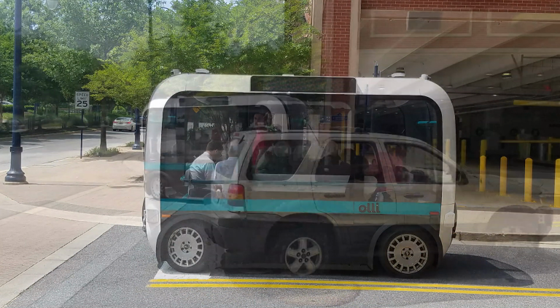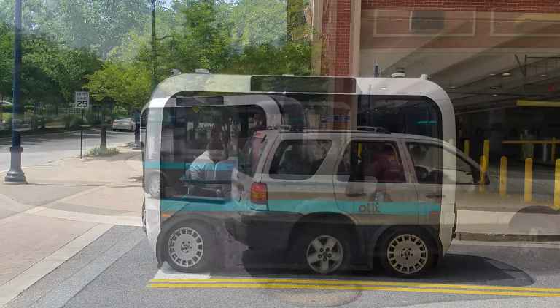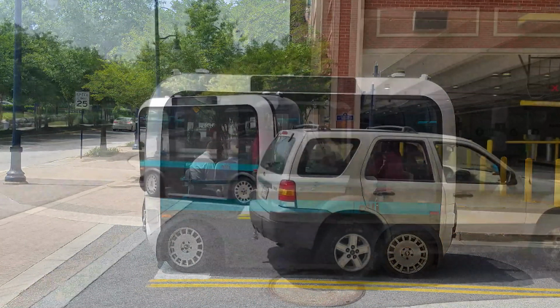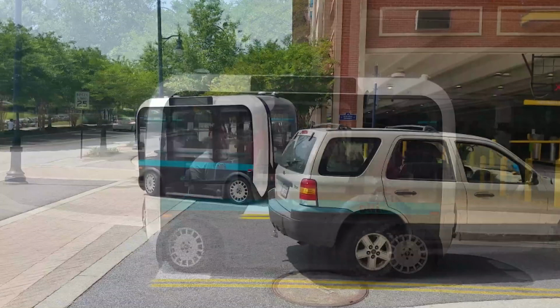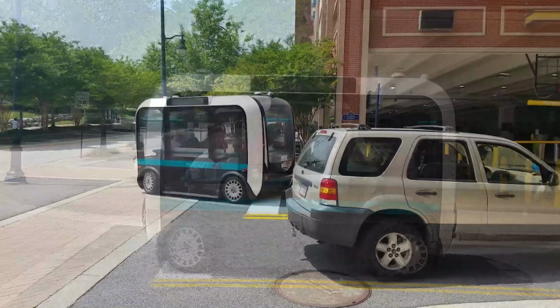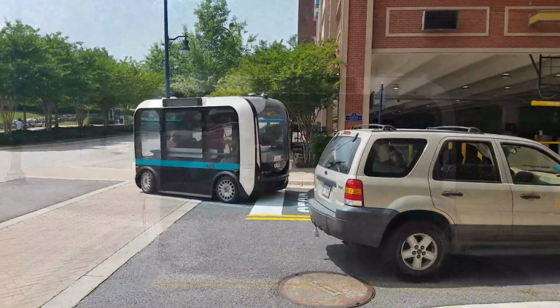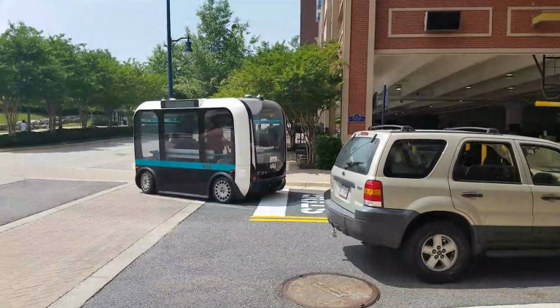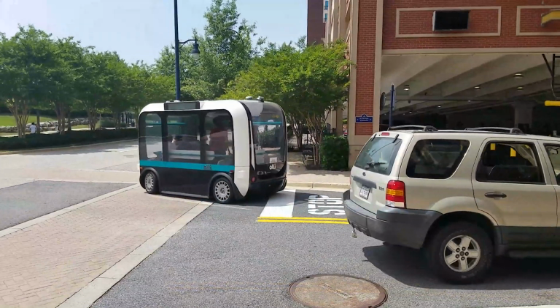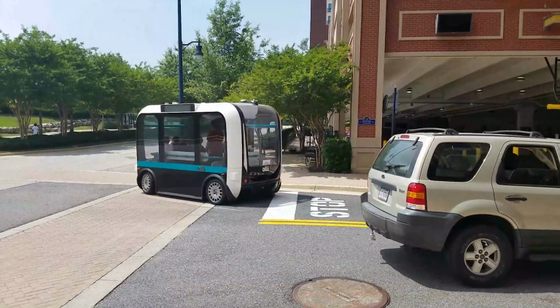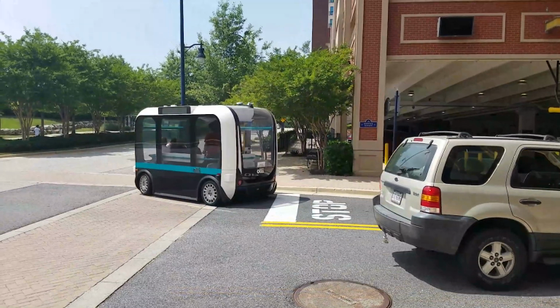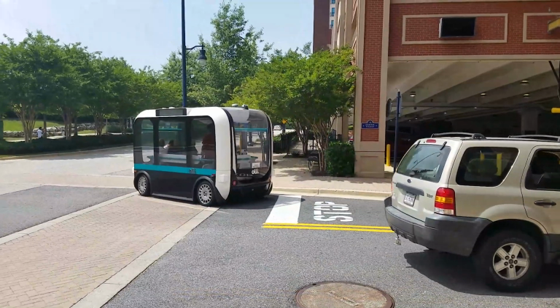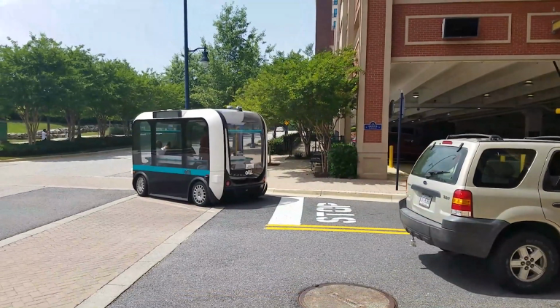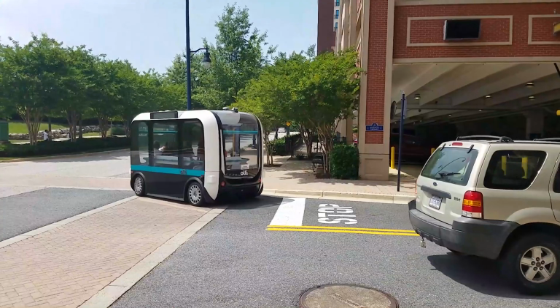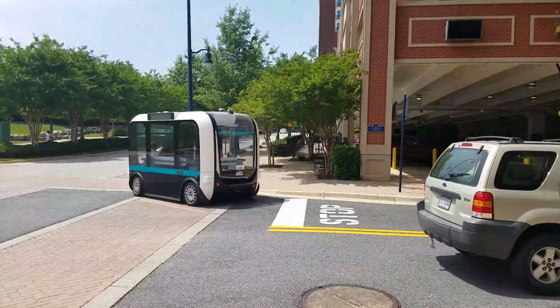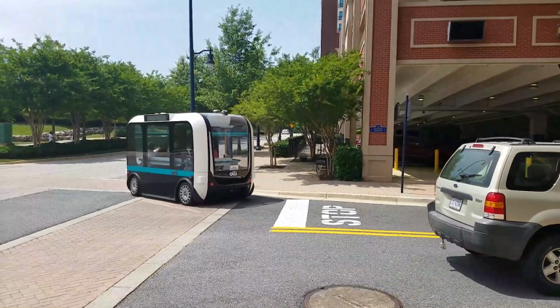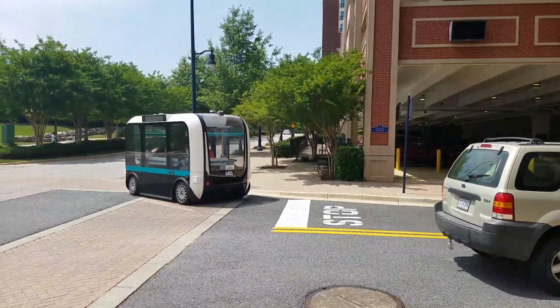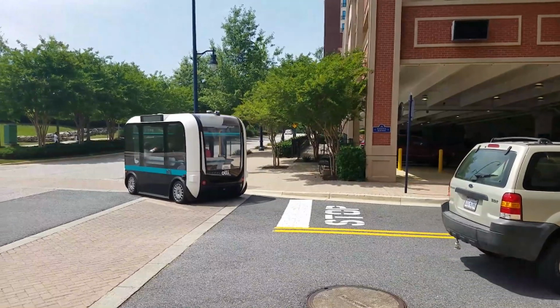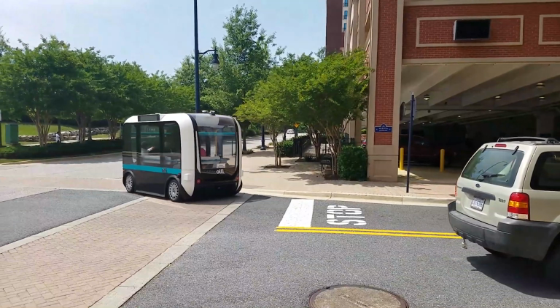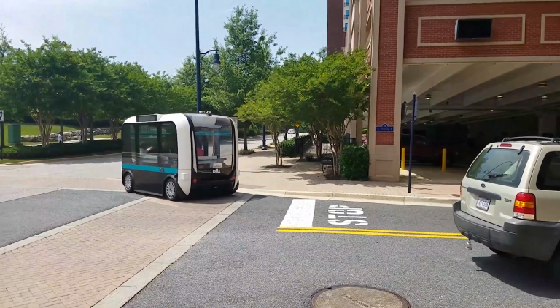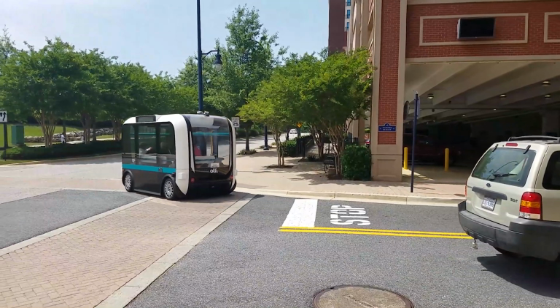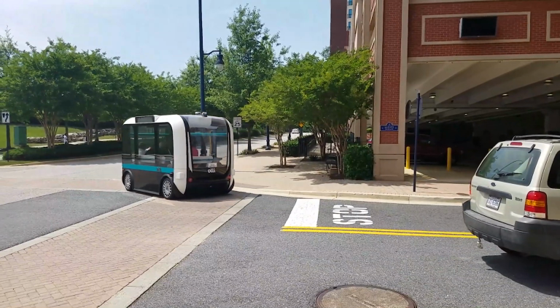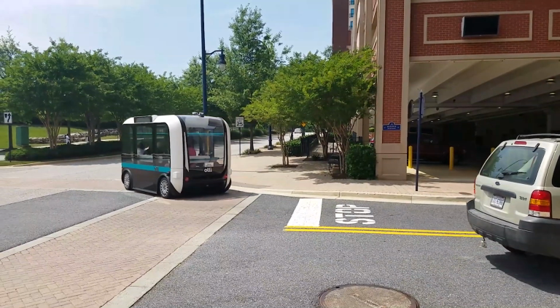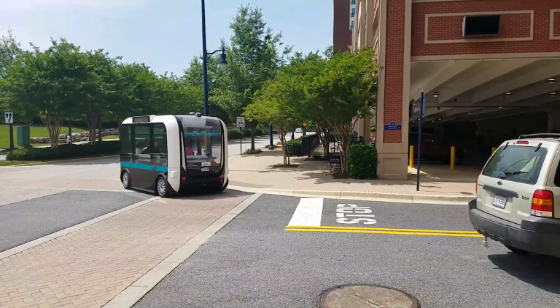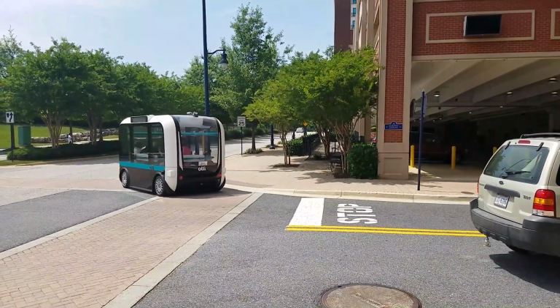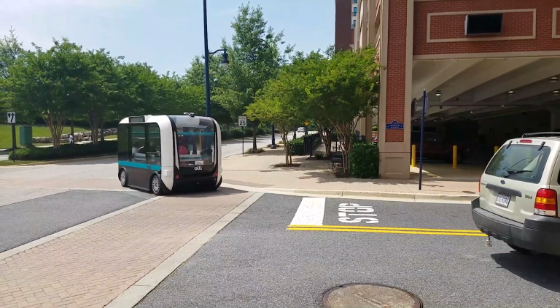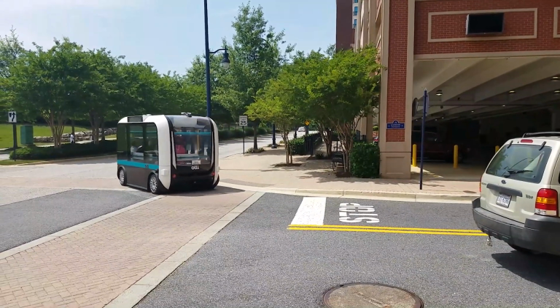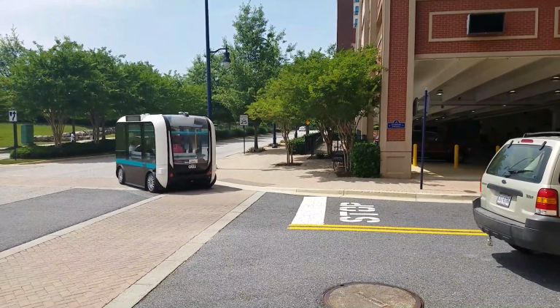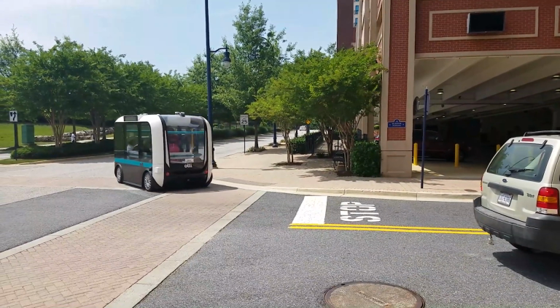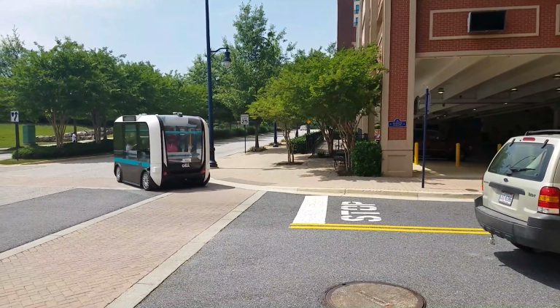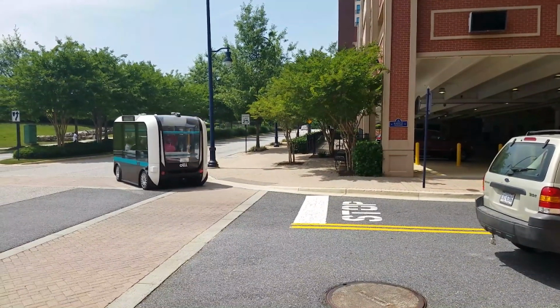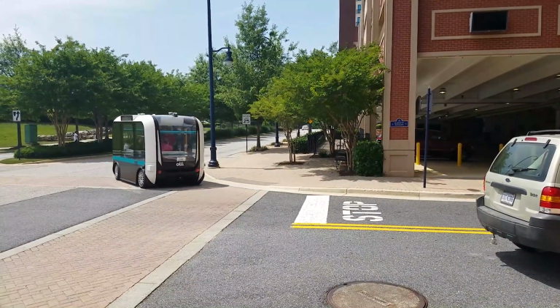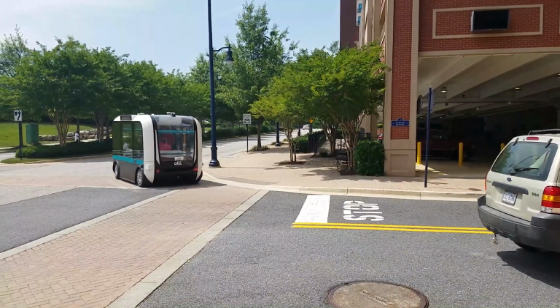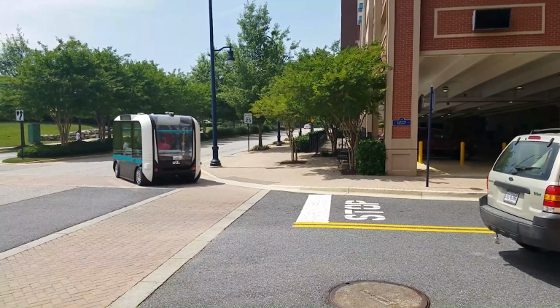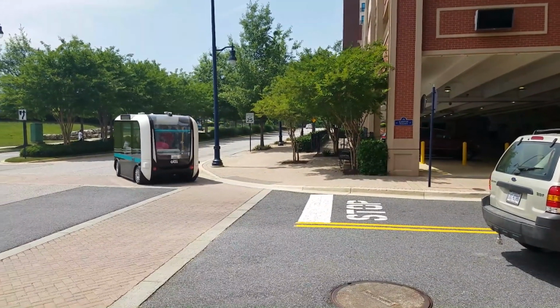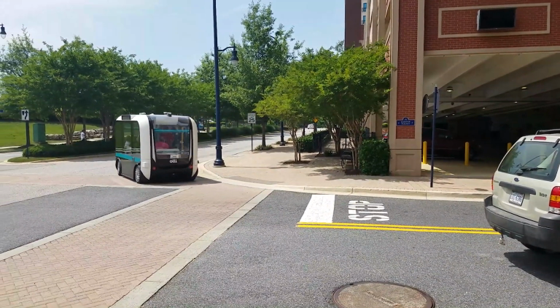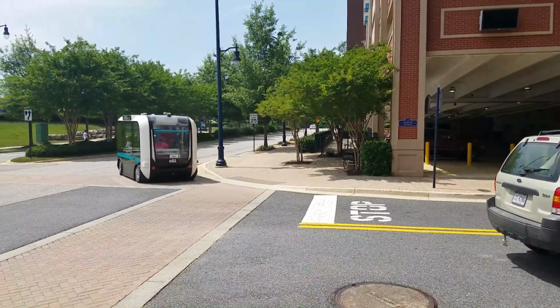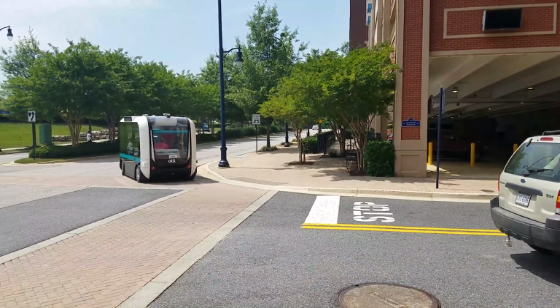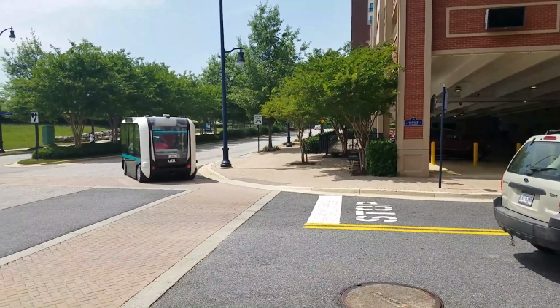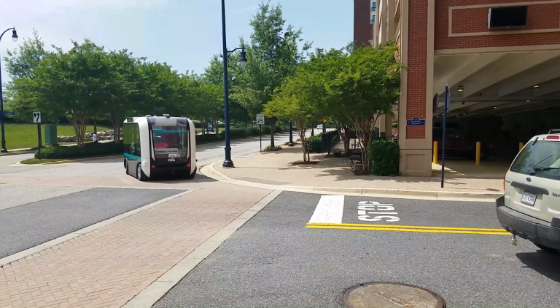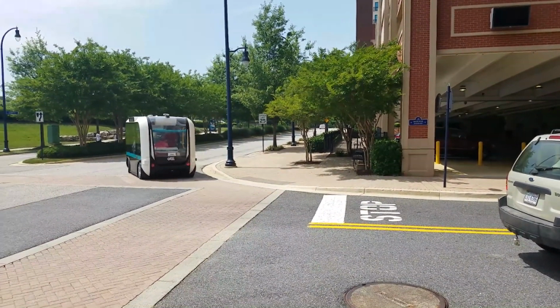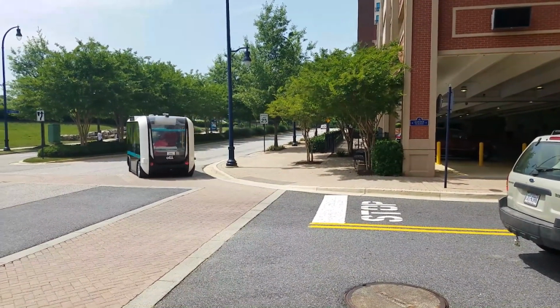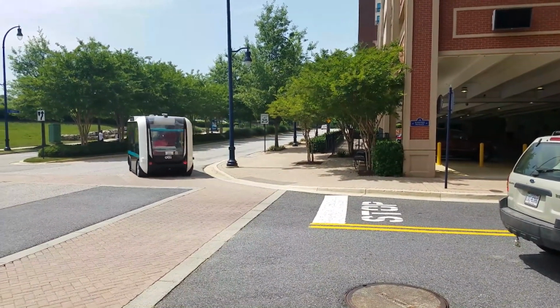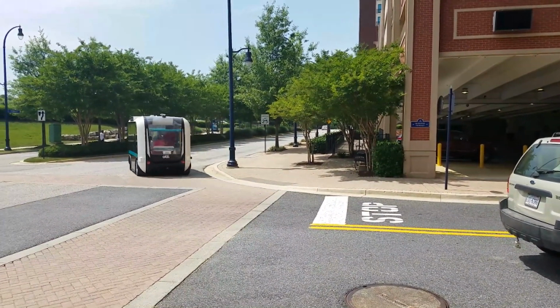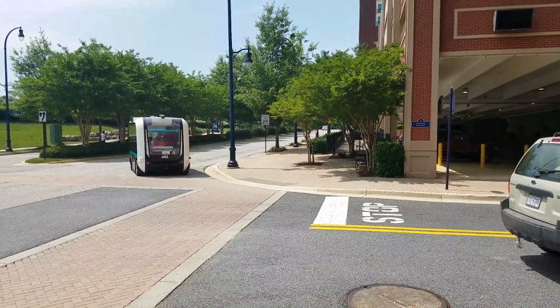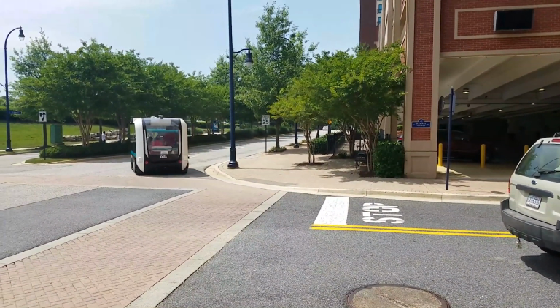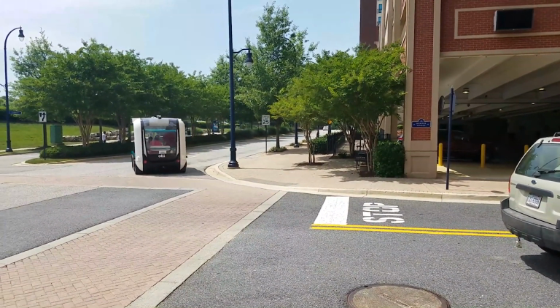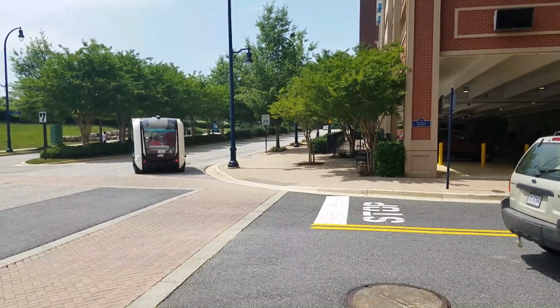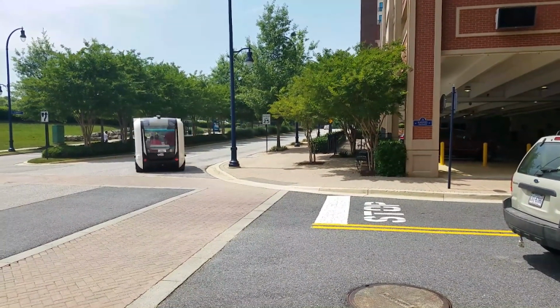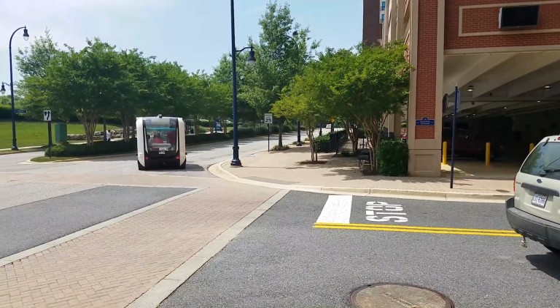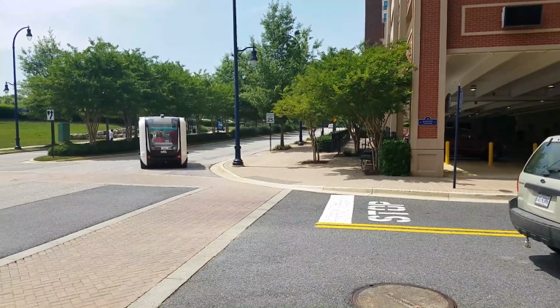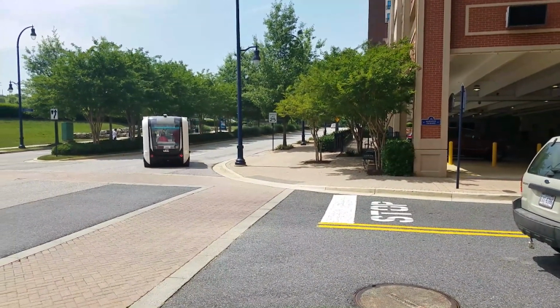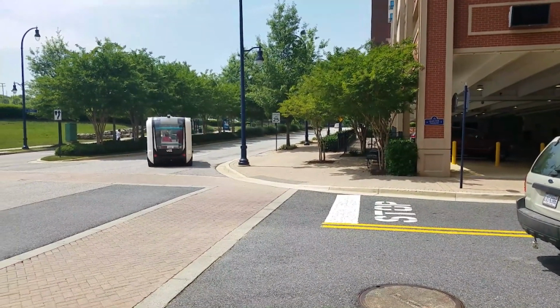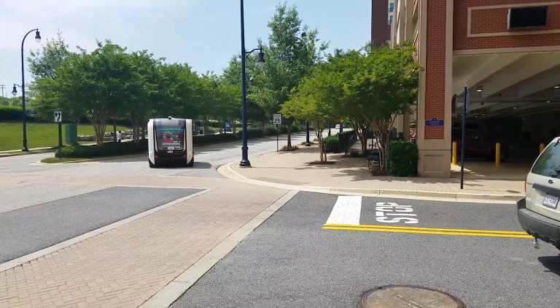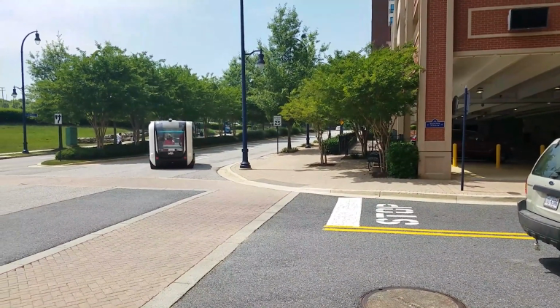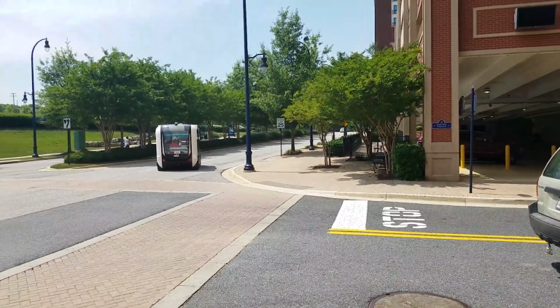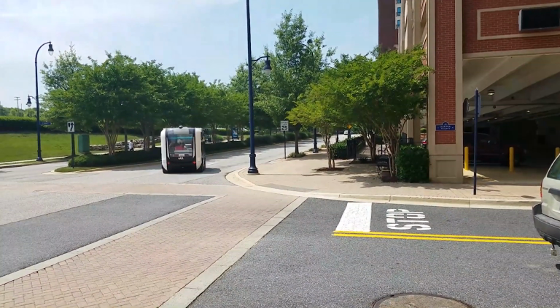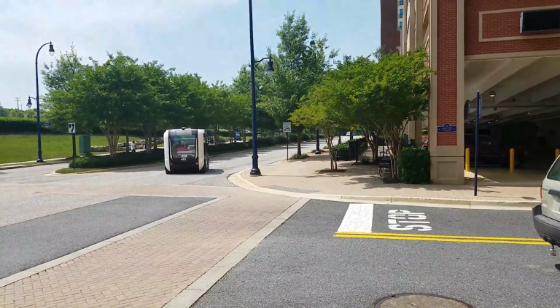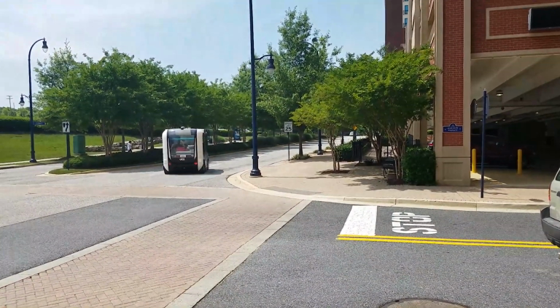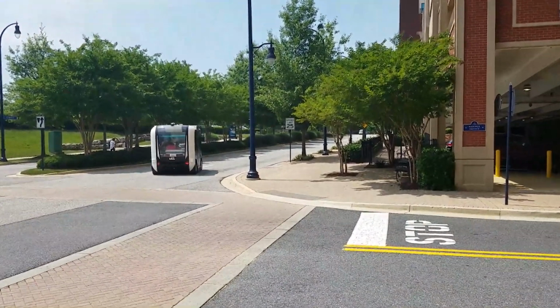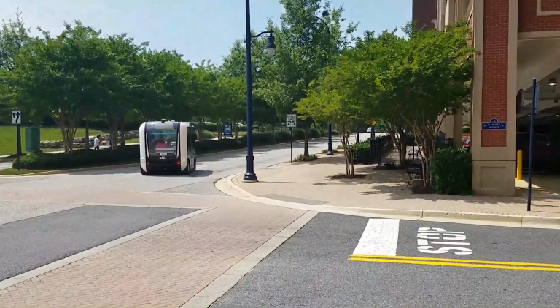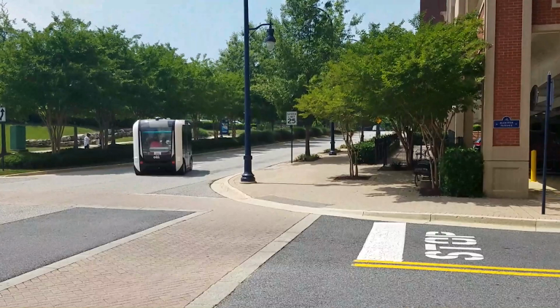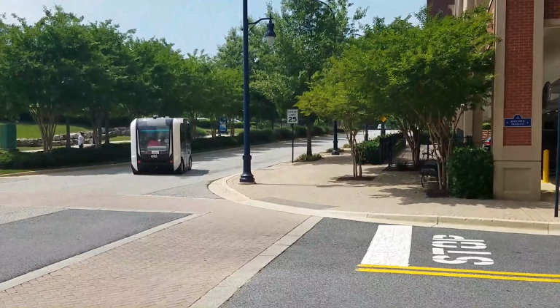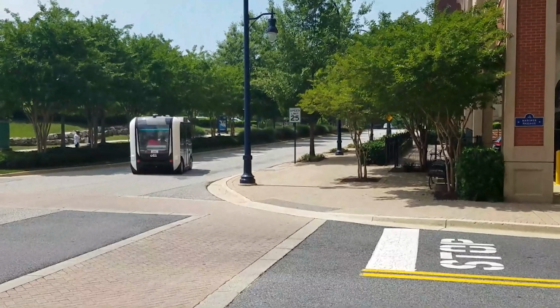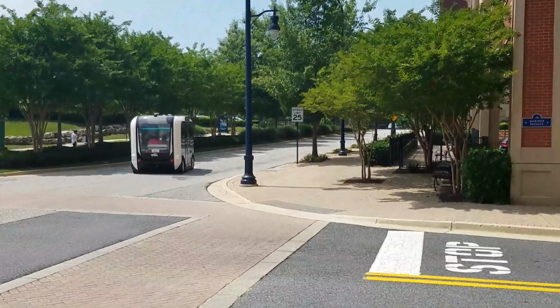We got to experience OLLI, the Friendly Neighborhood Mobility Solution, operating at National Harbor, Maryland.